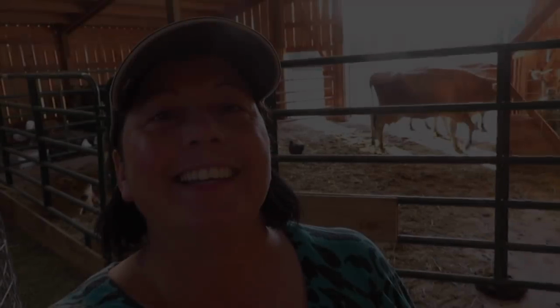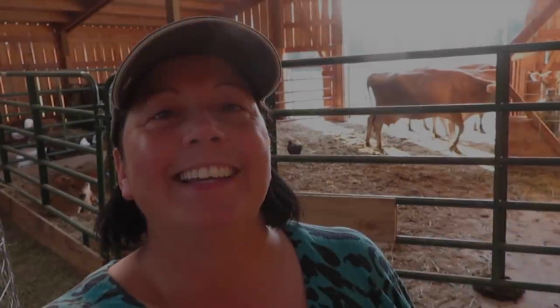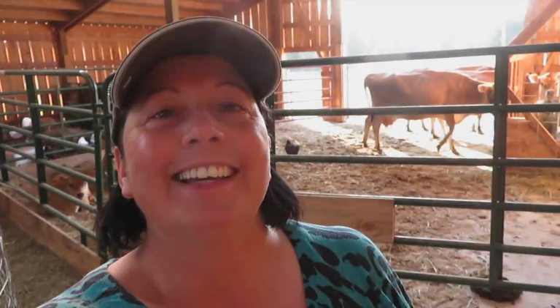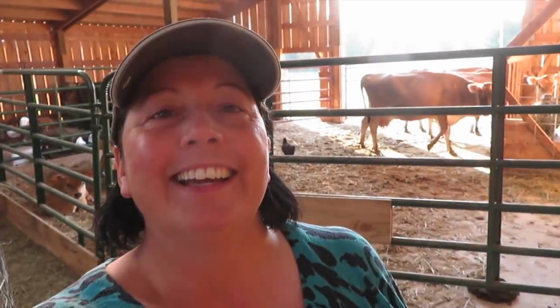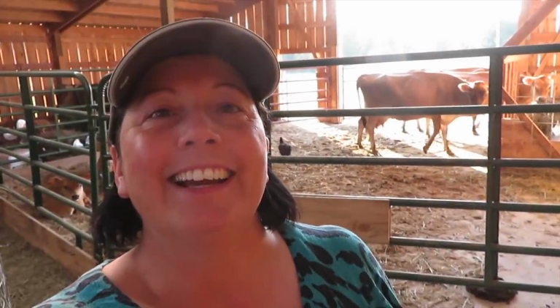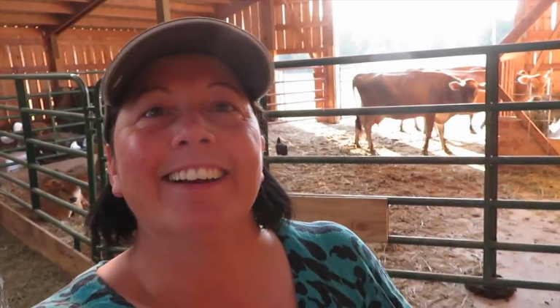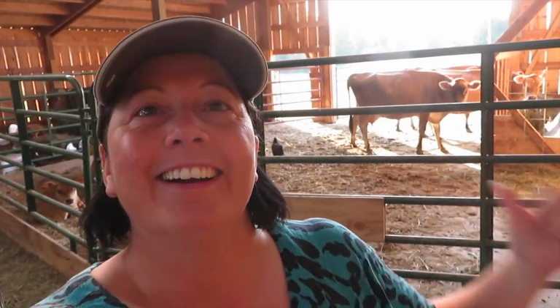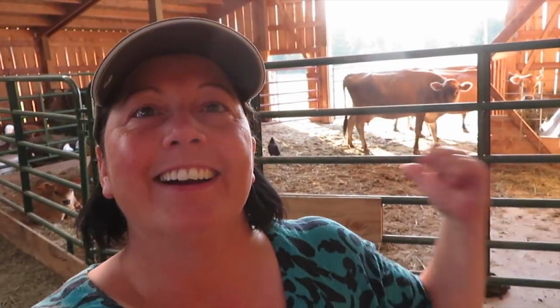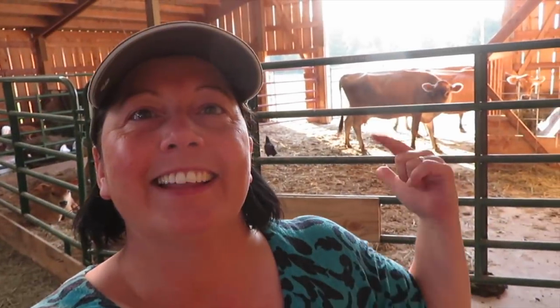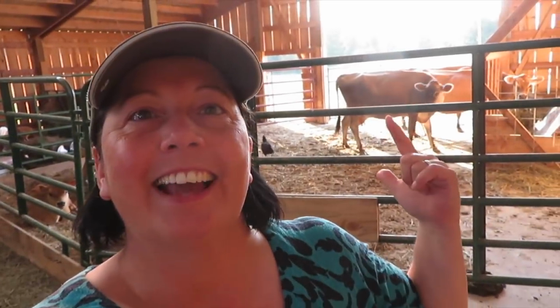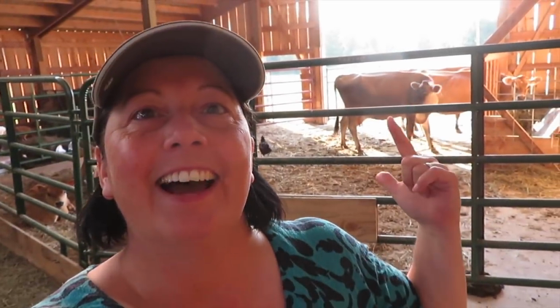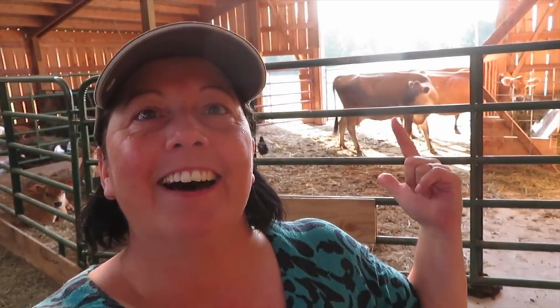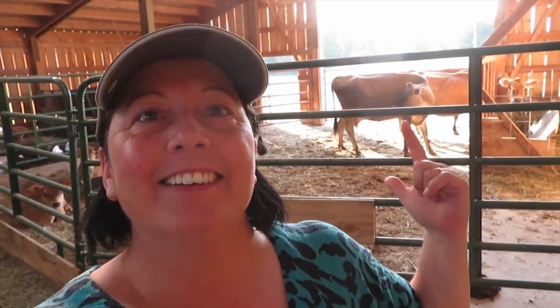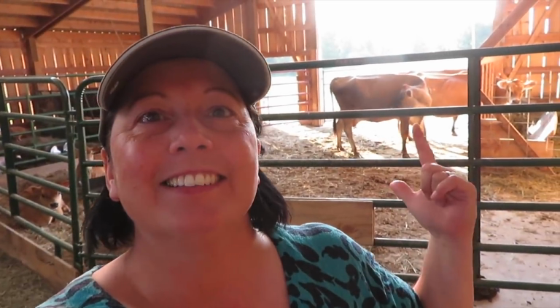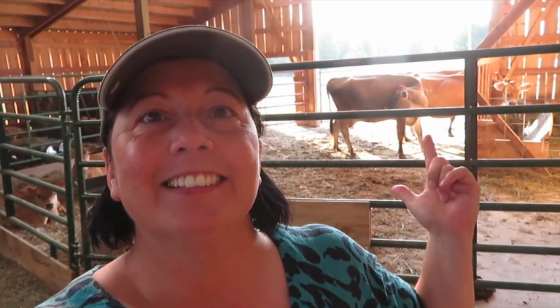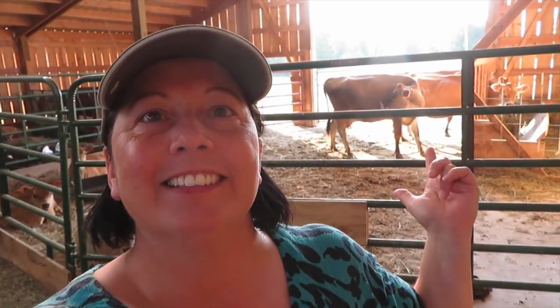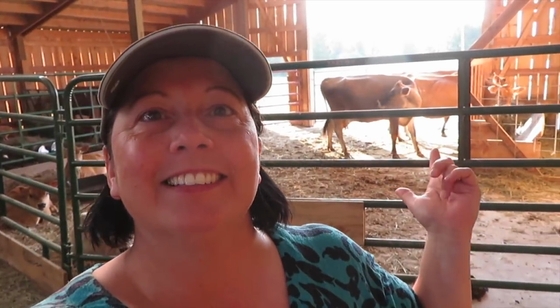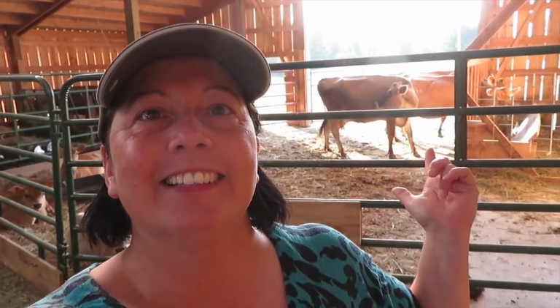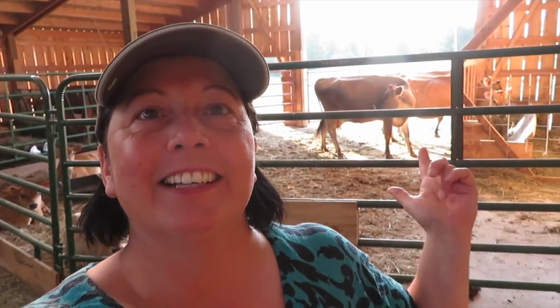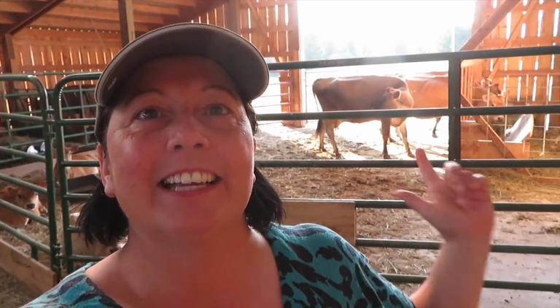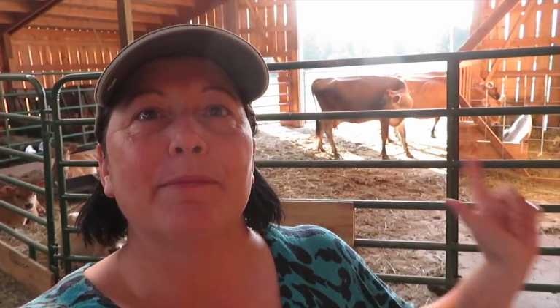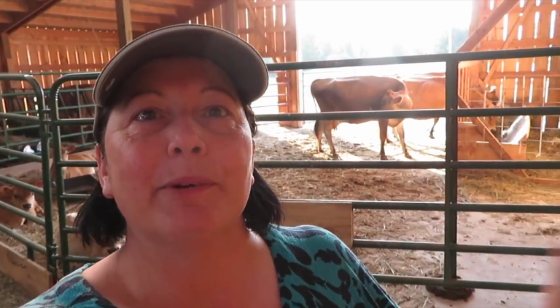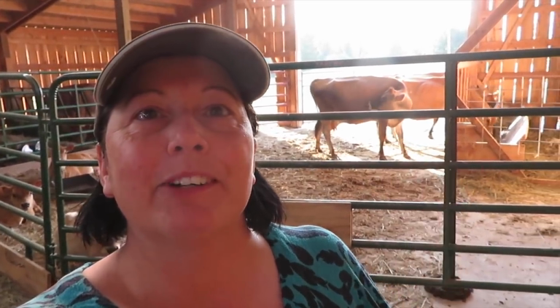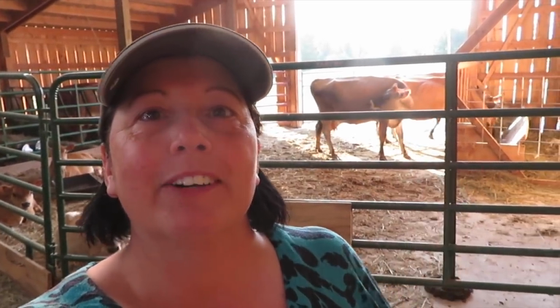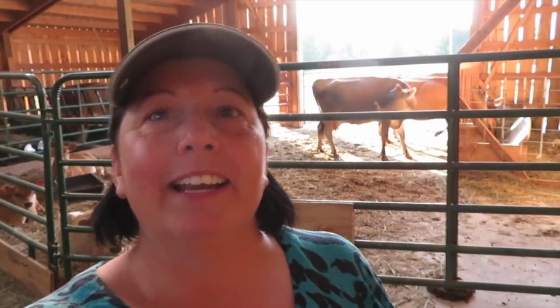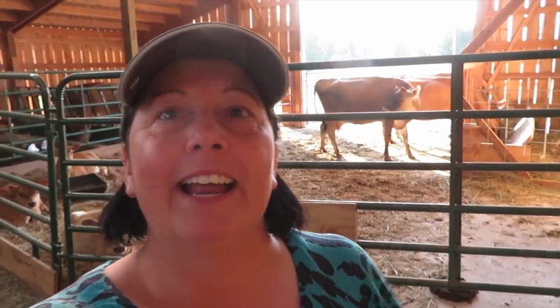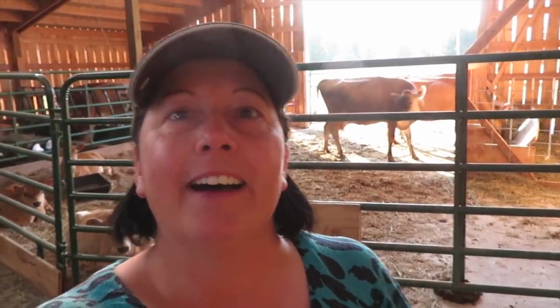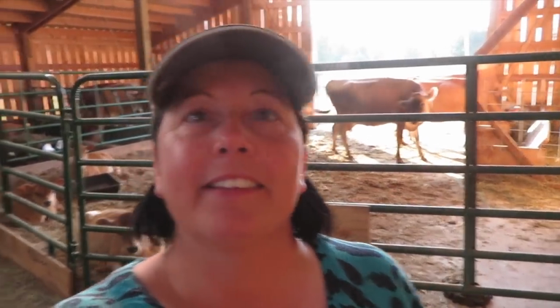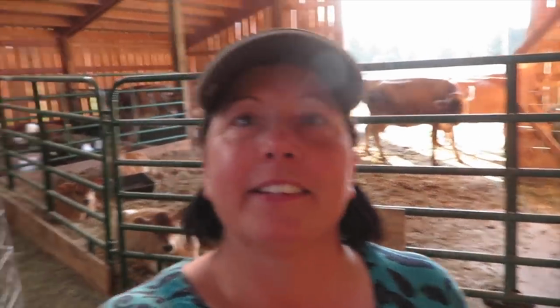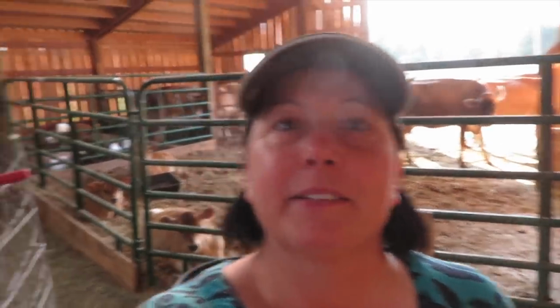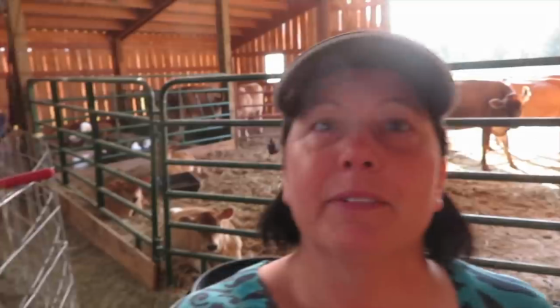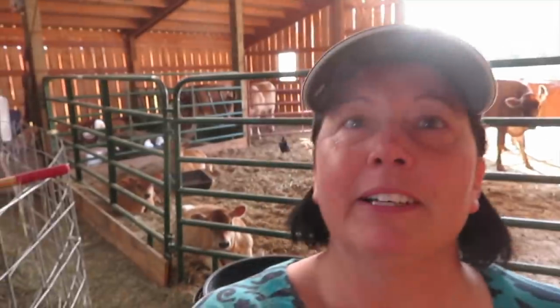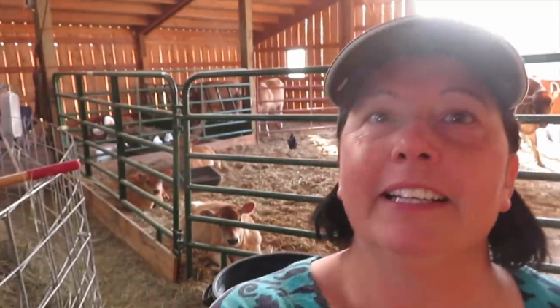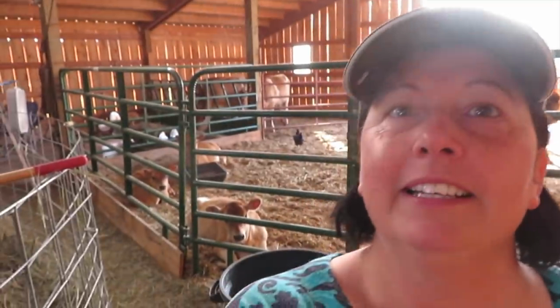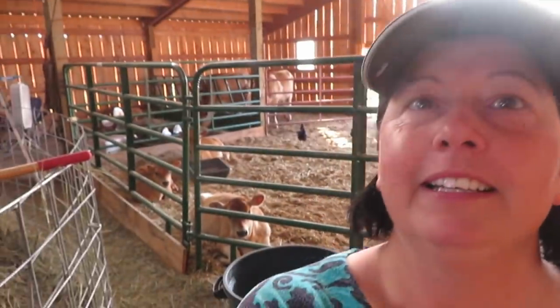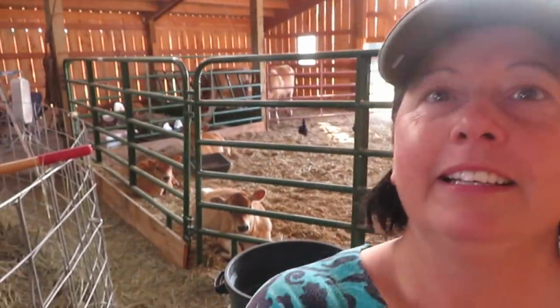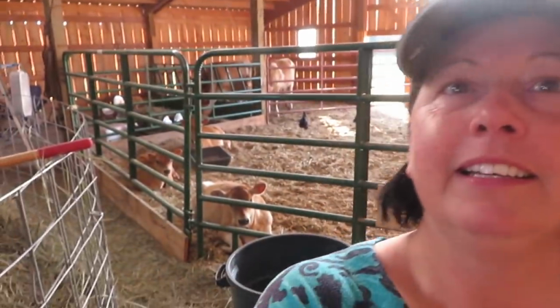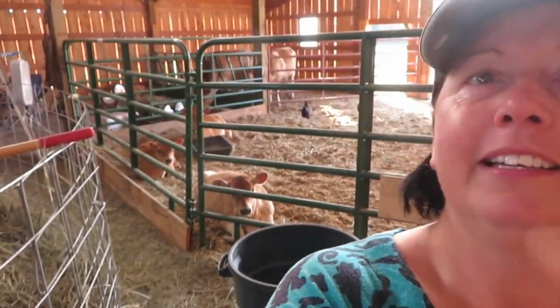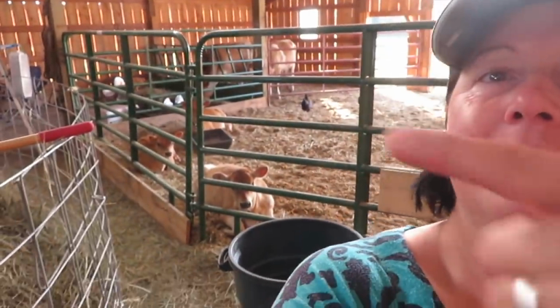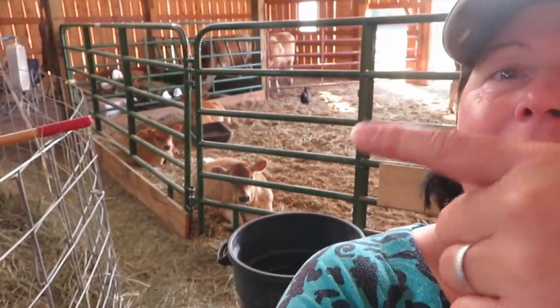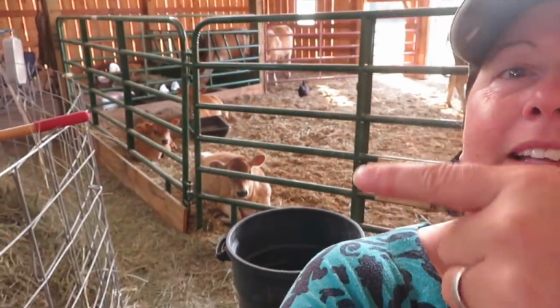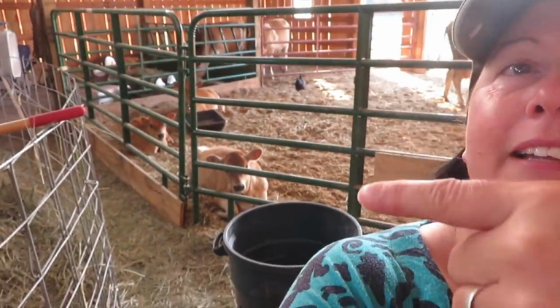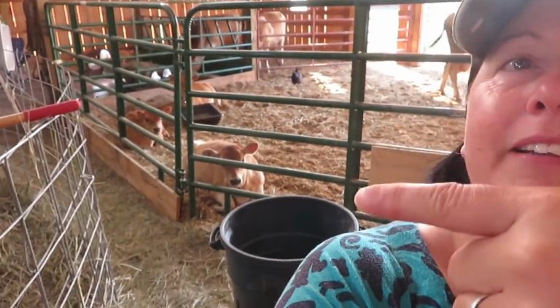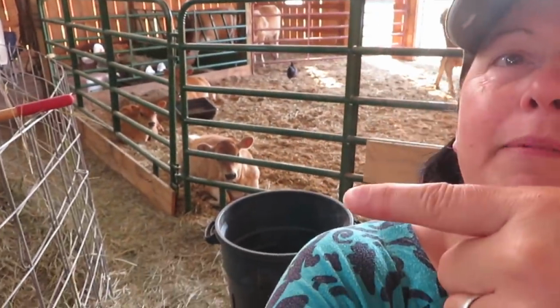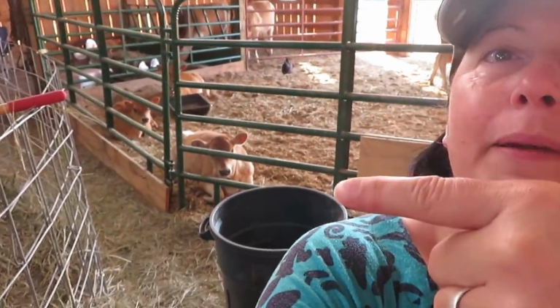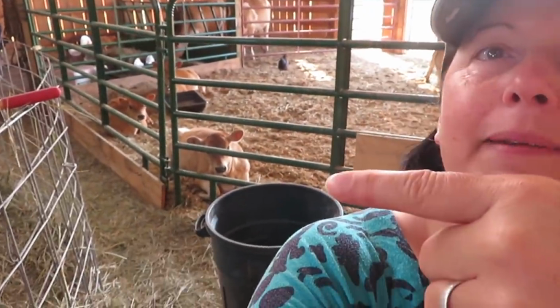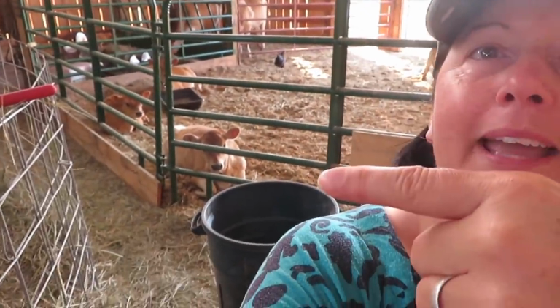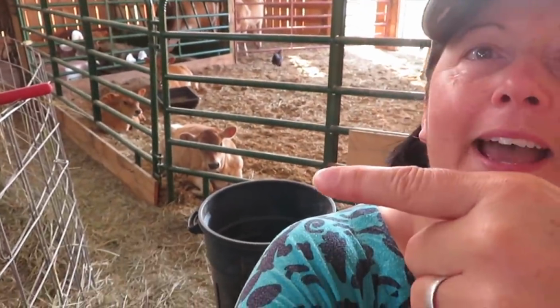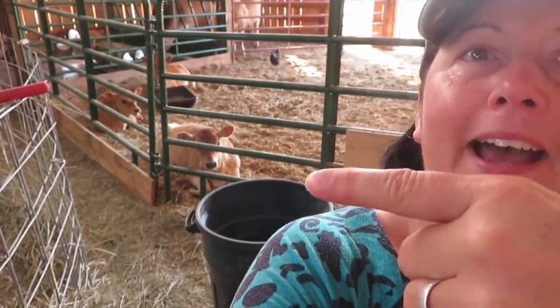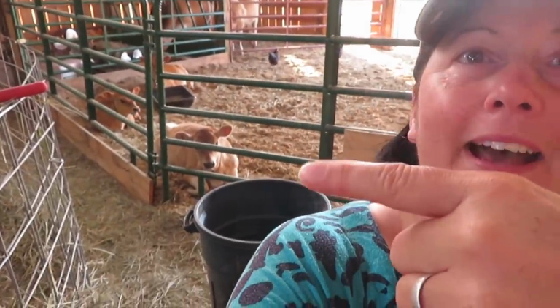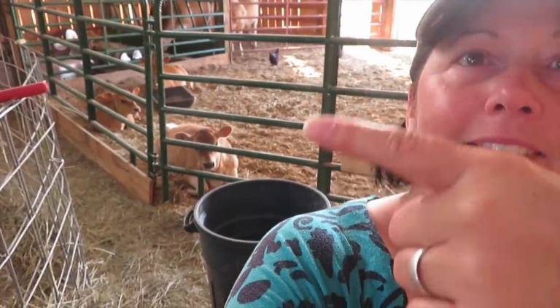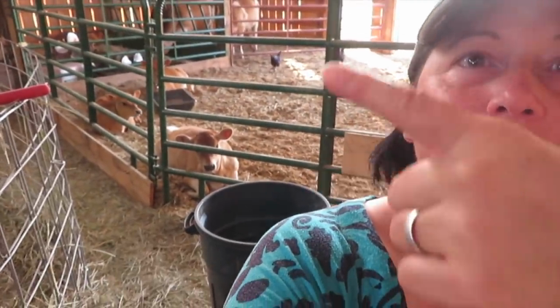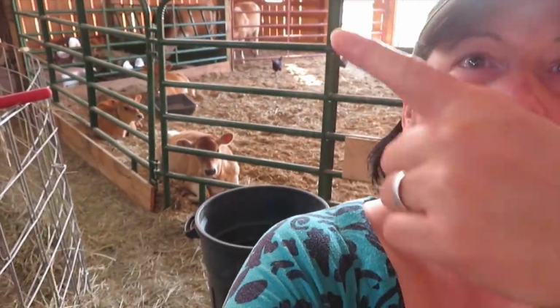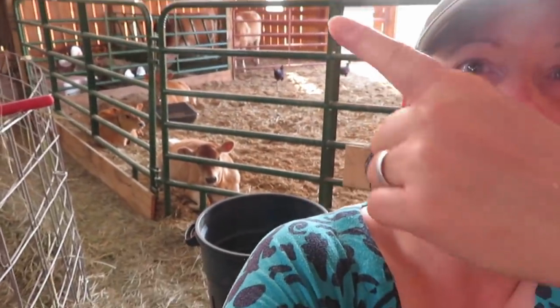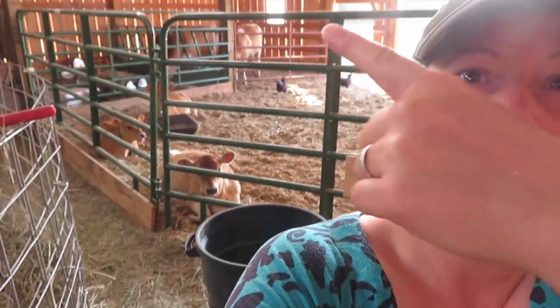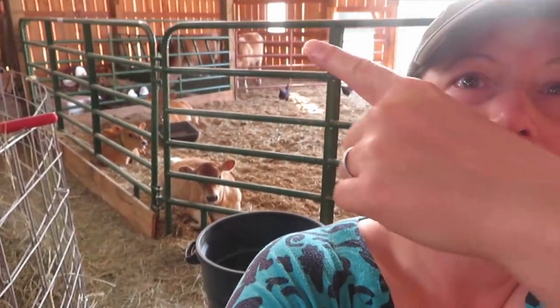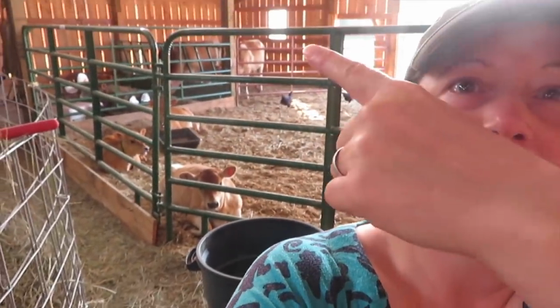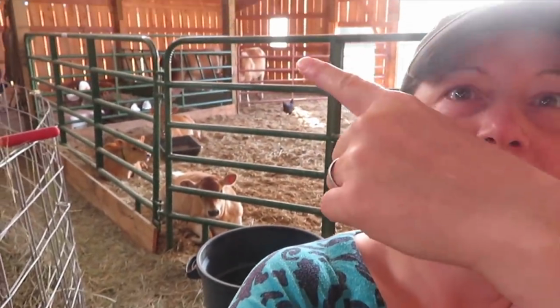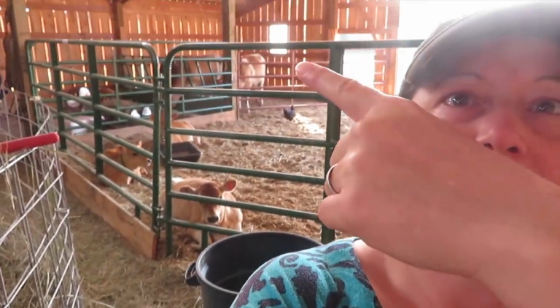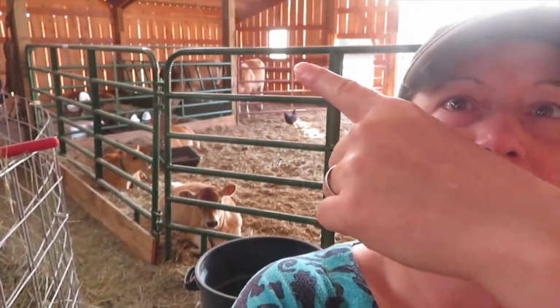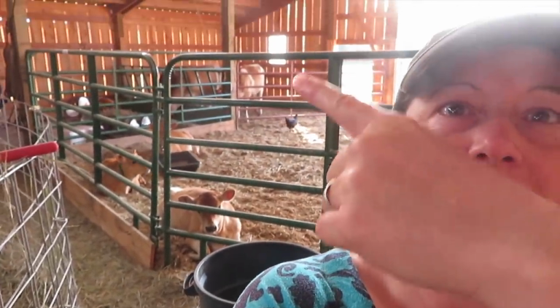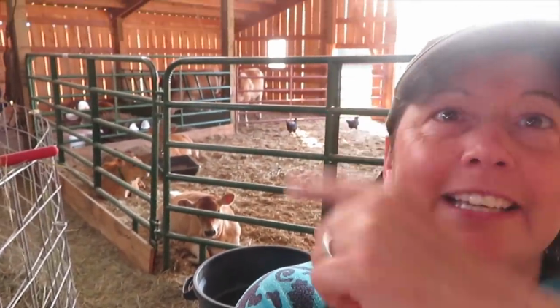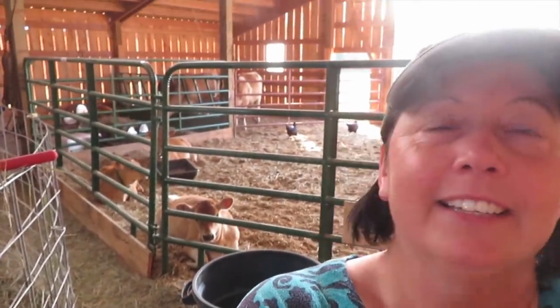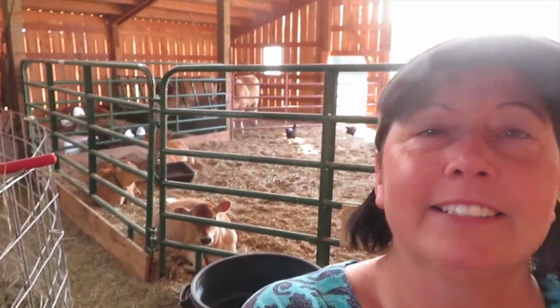Here are the cows. They're getting milked right now this morning. Here are the baby calves and the yearlings.